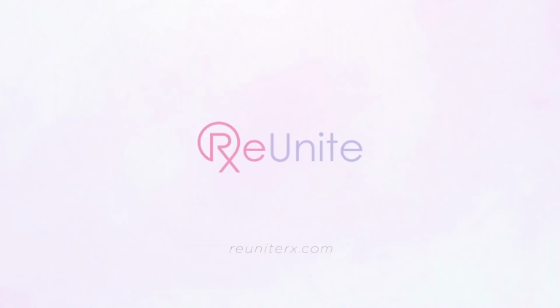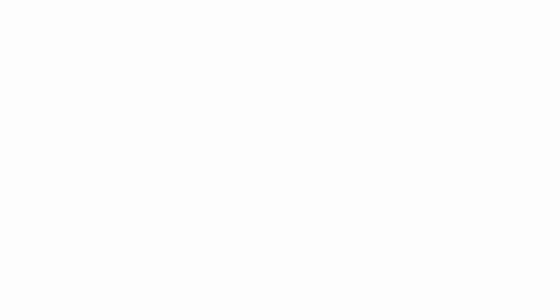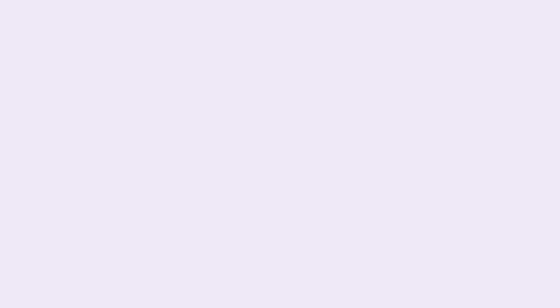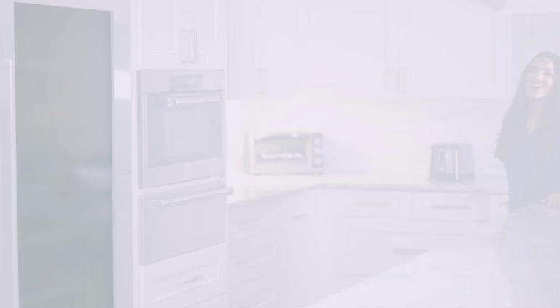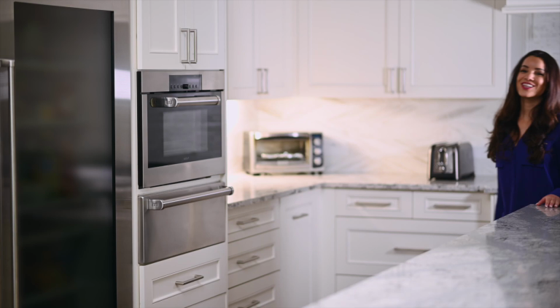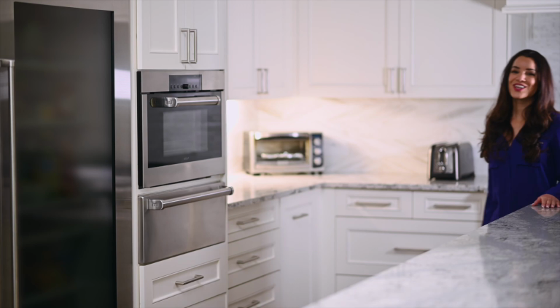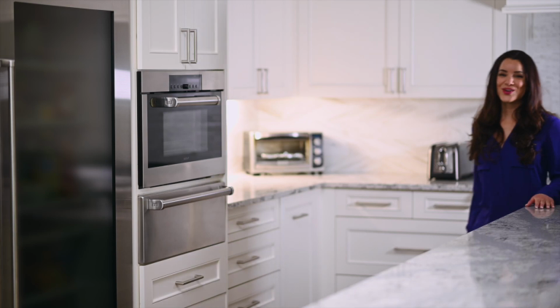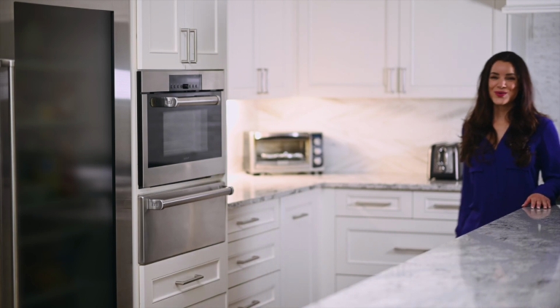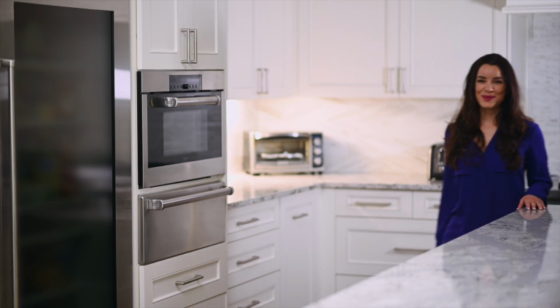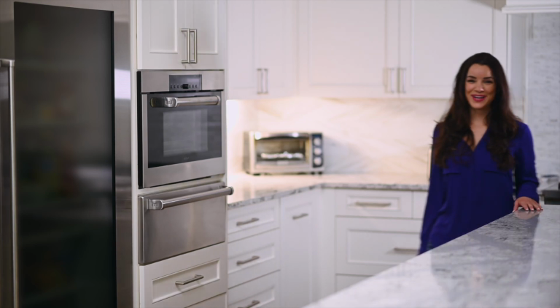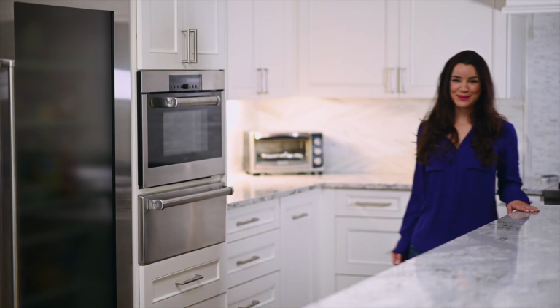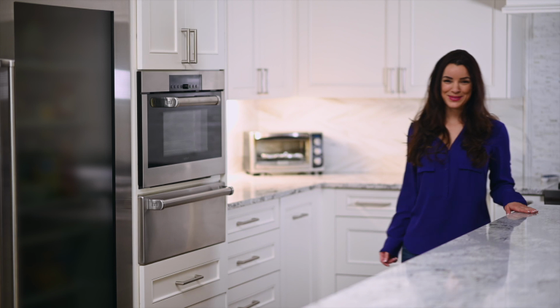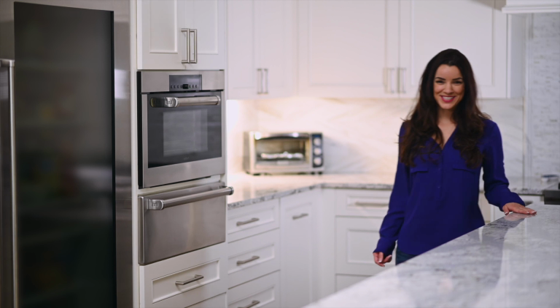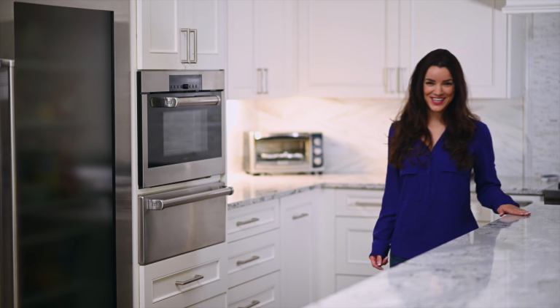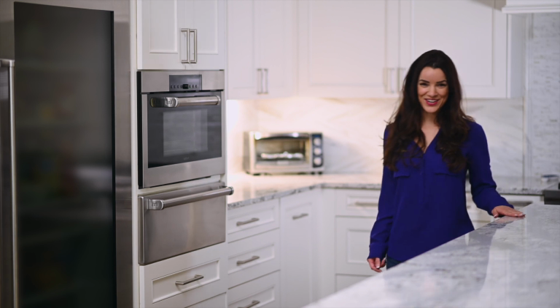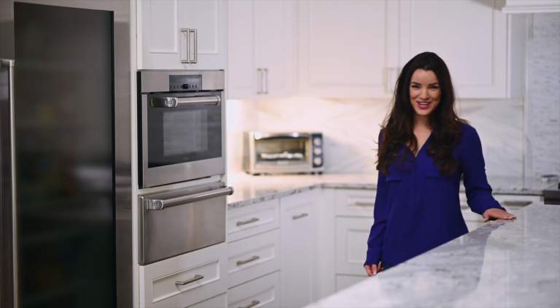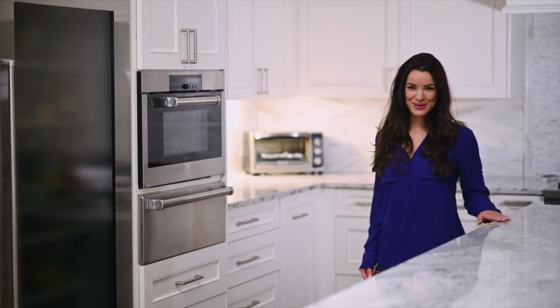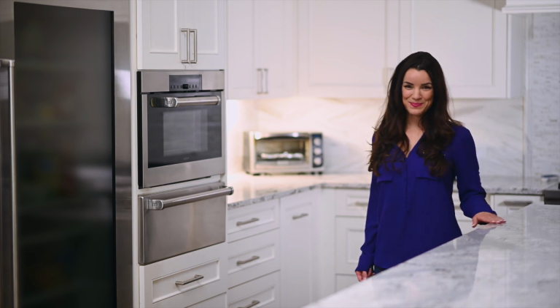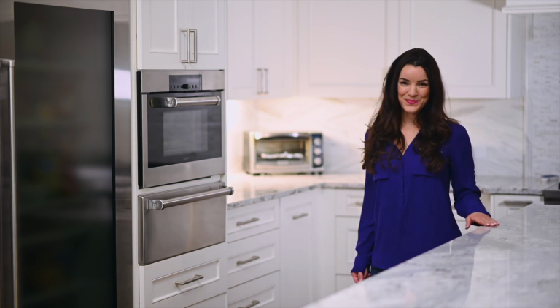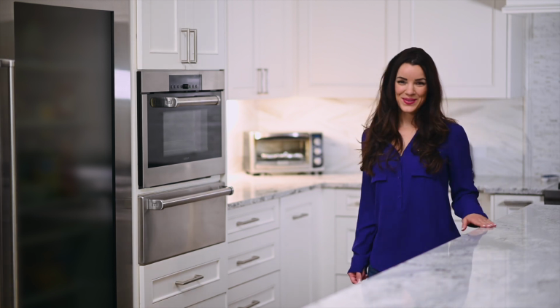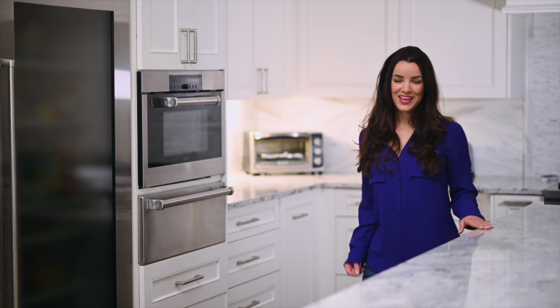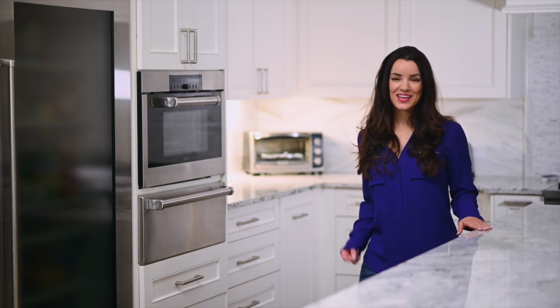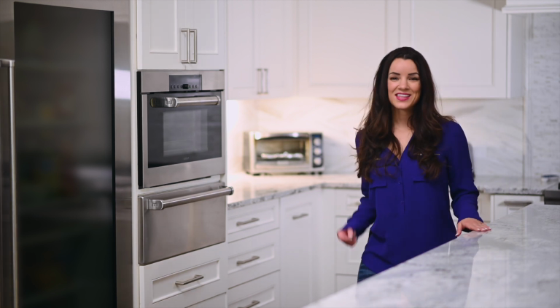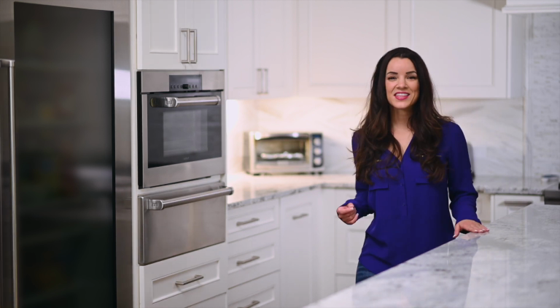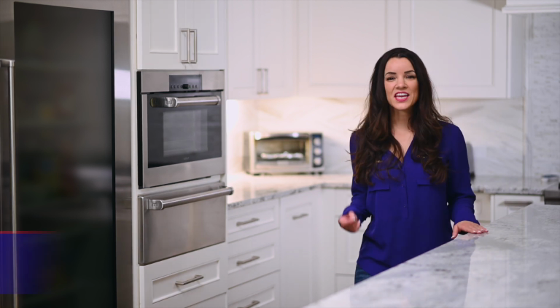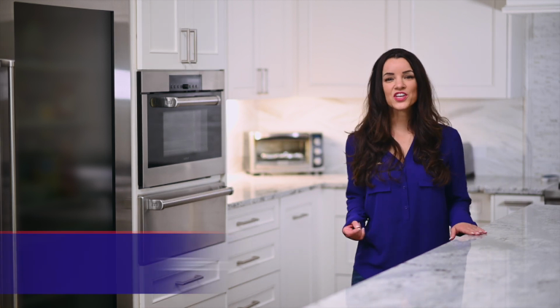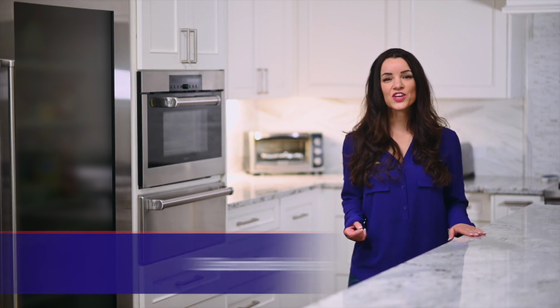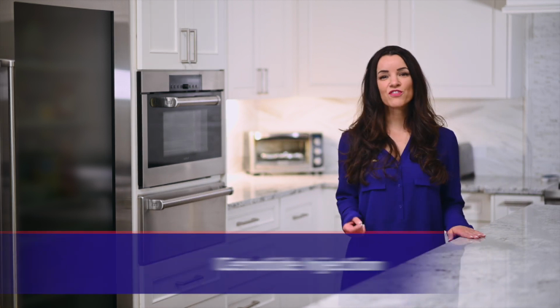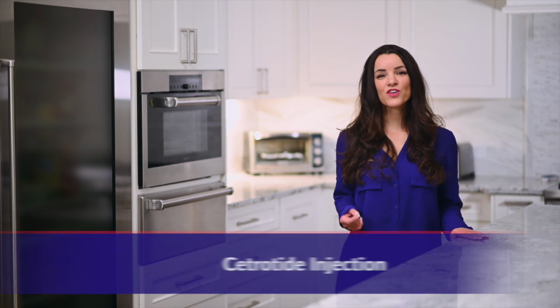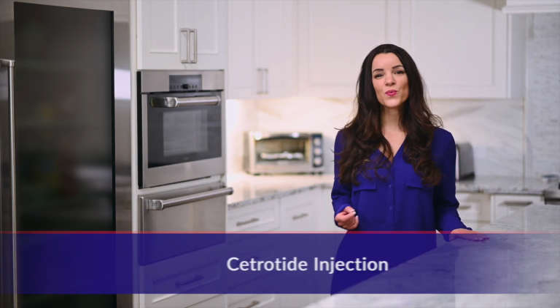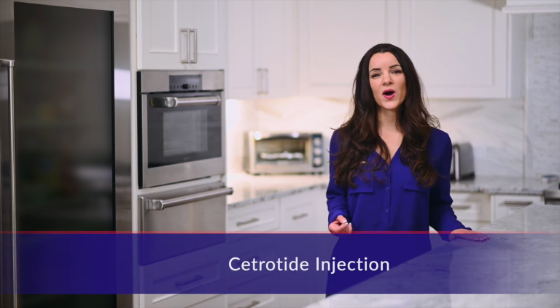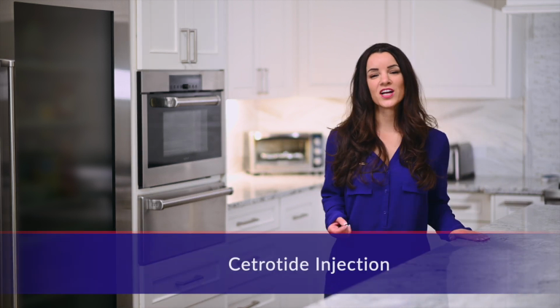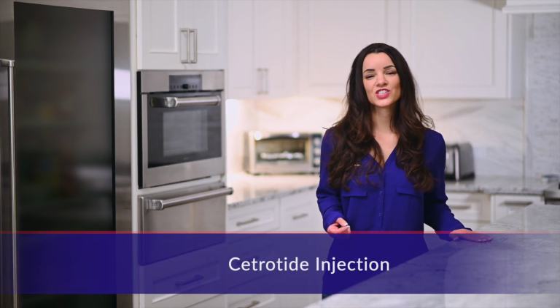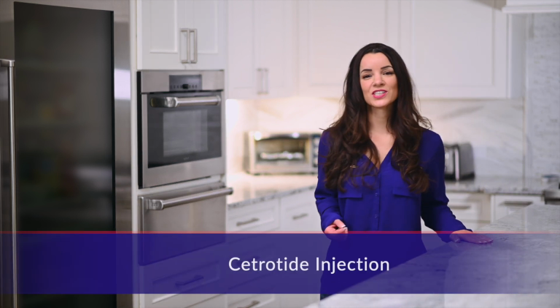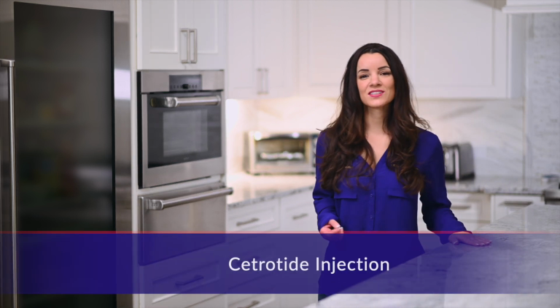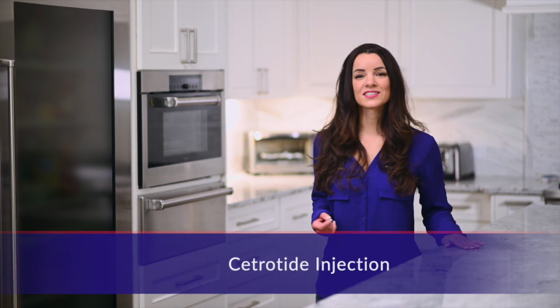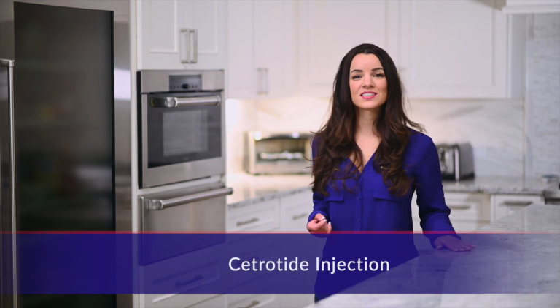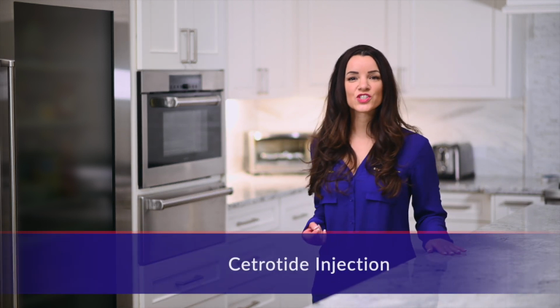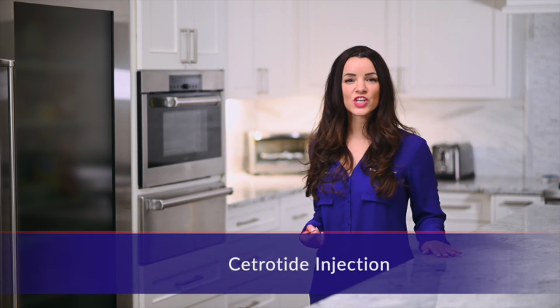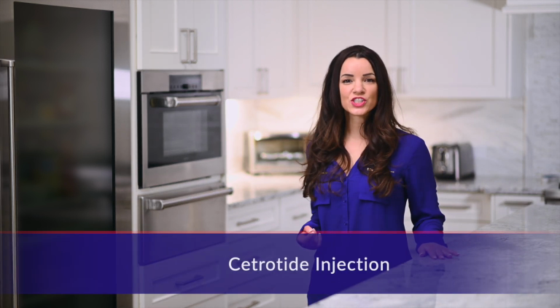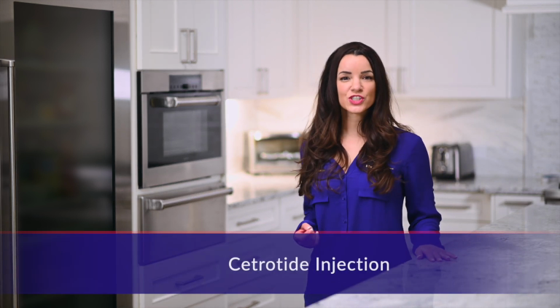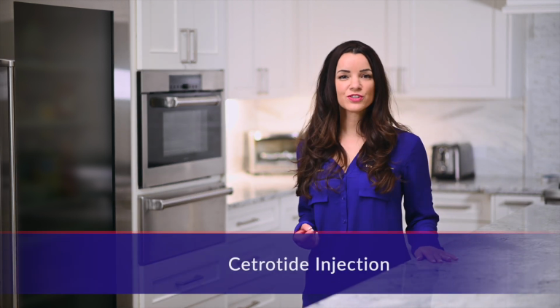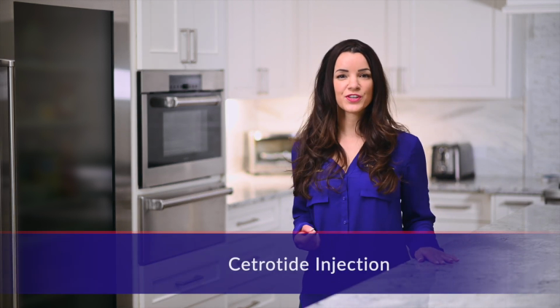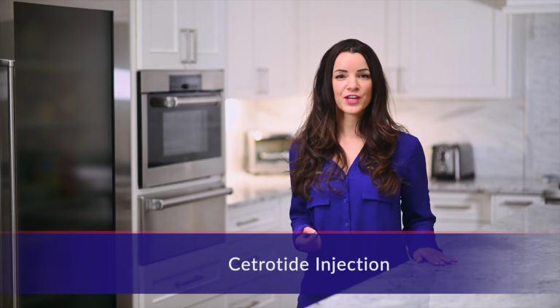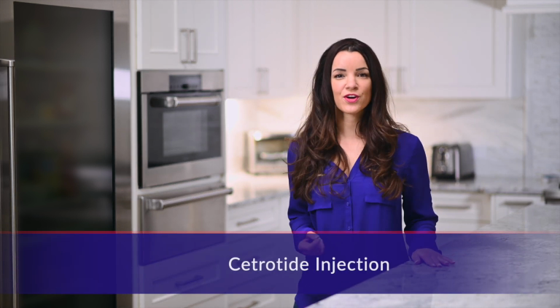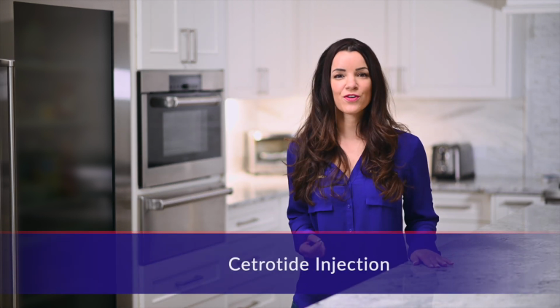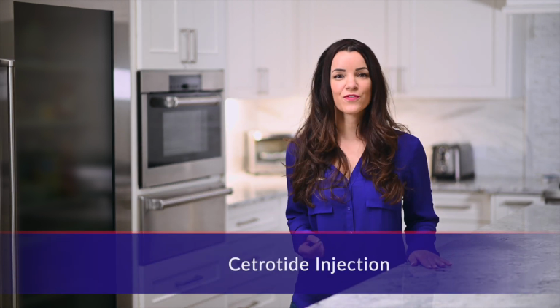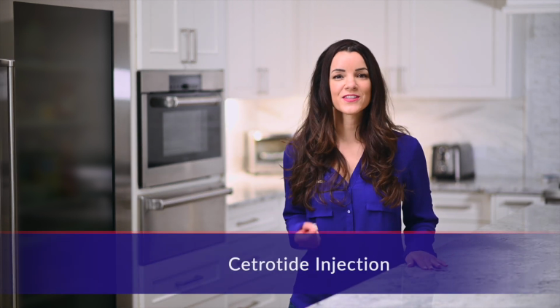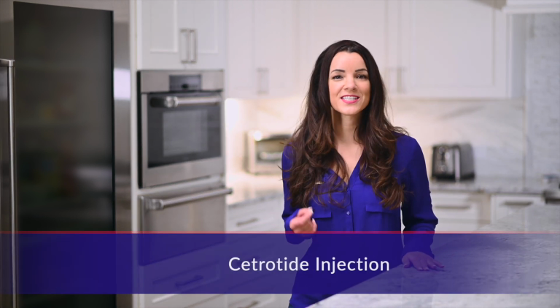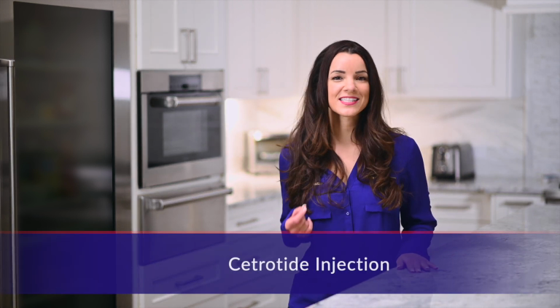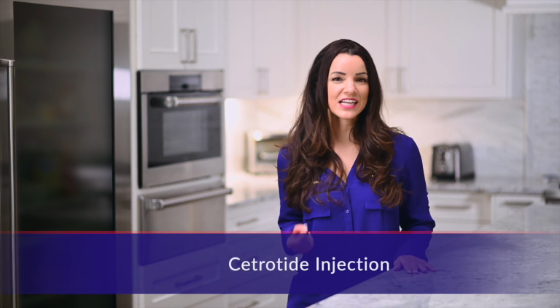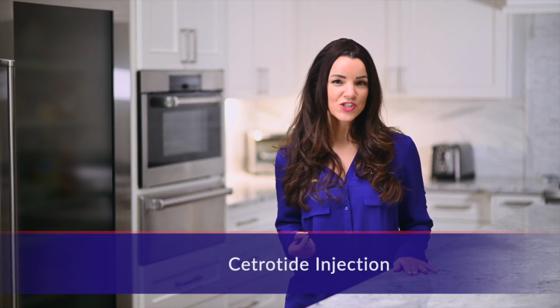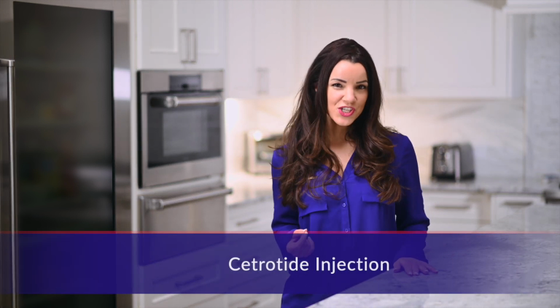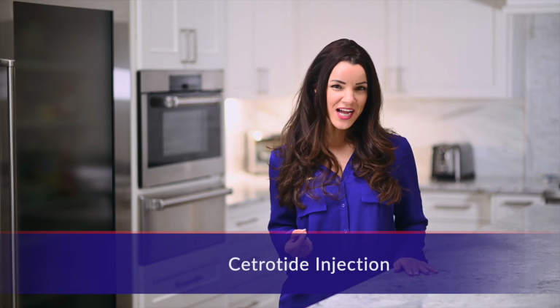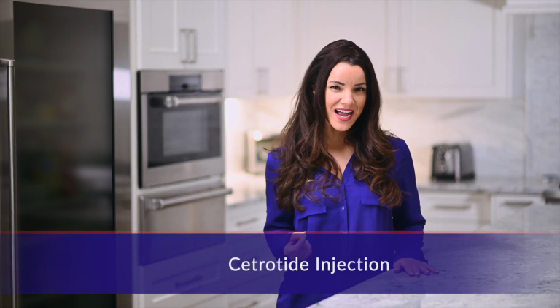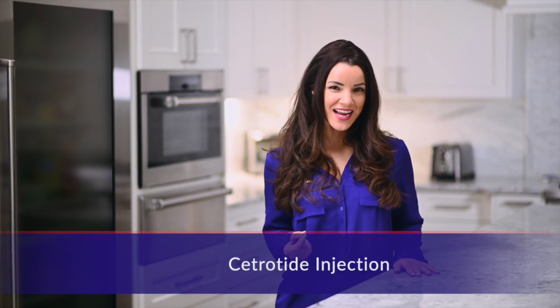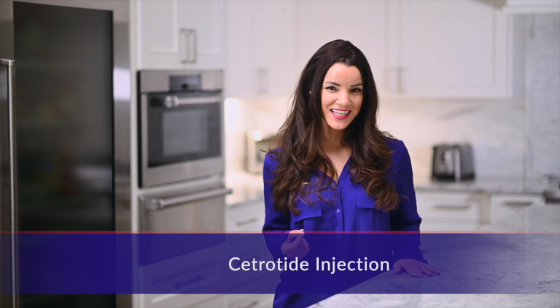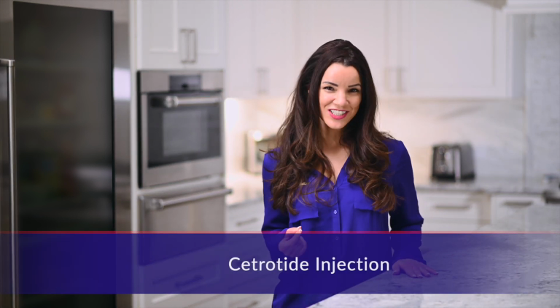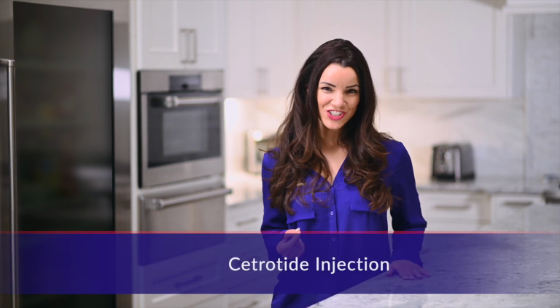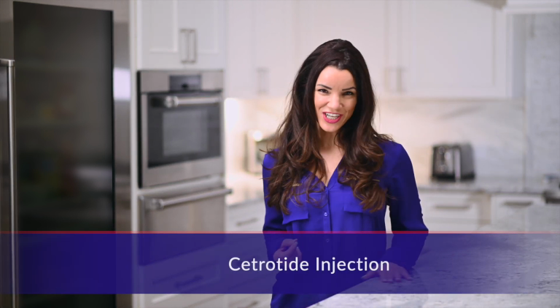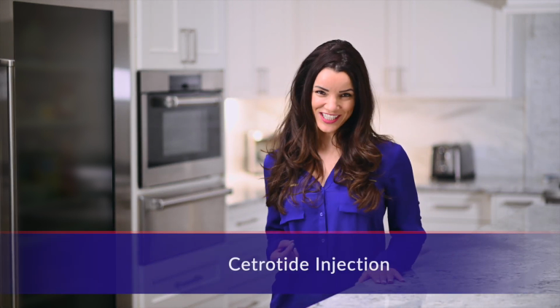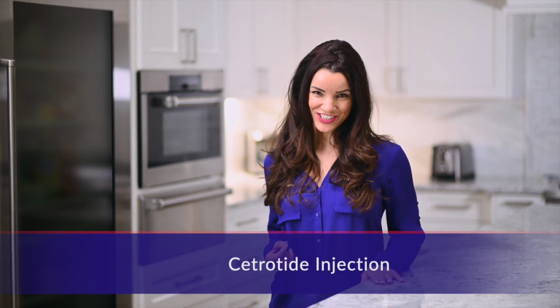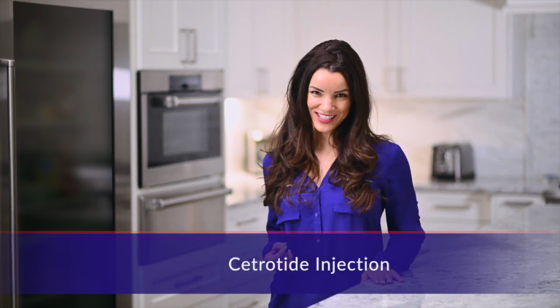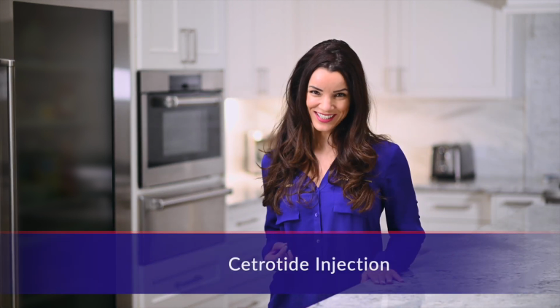Hello, my name is Sarah. Thank you for watching this instructional video for the Citratide Injection.